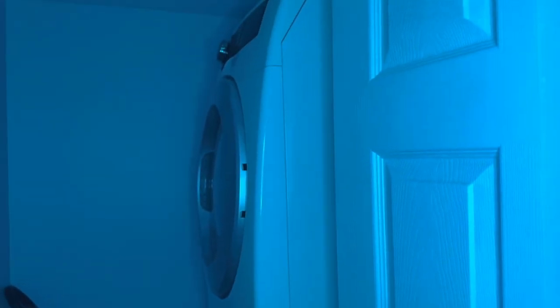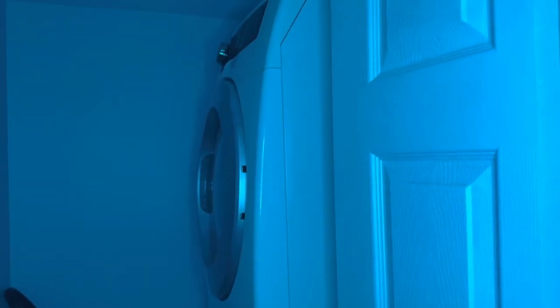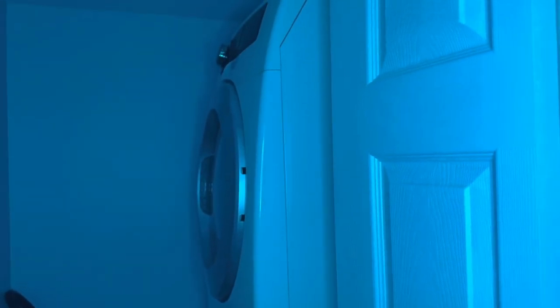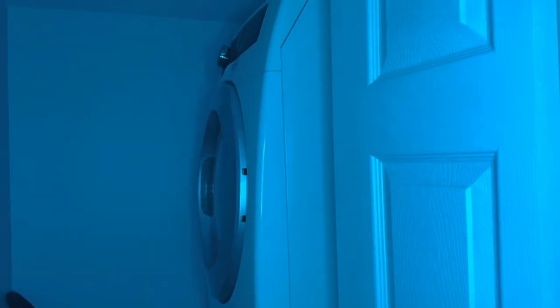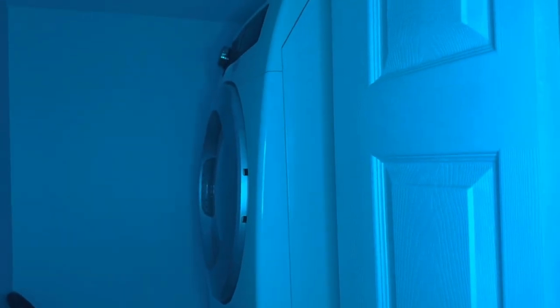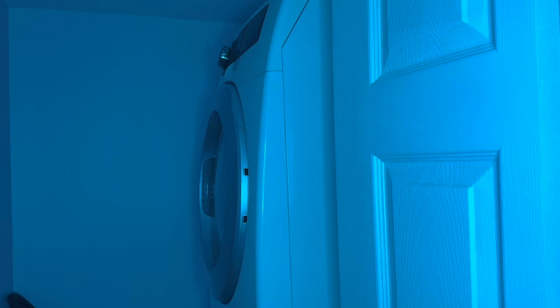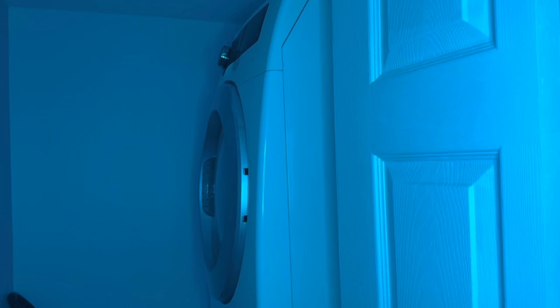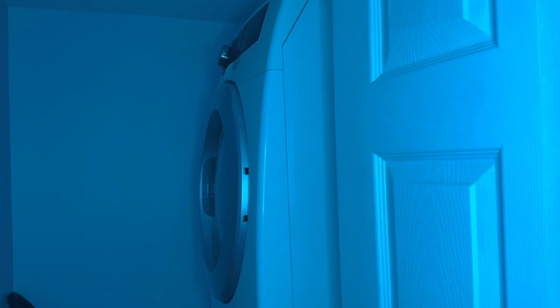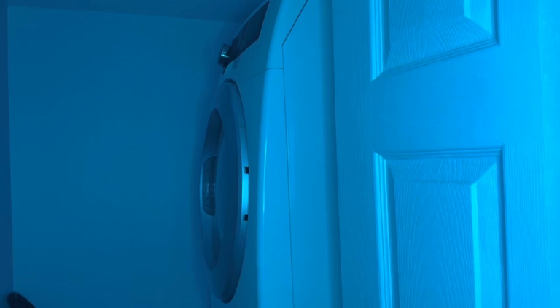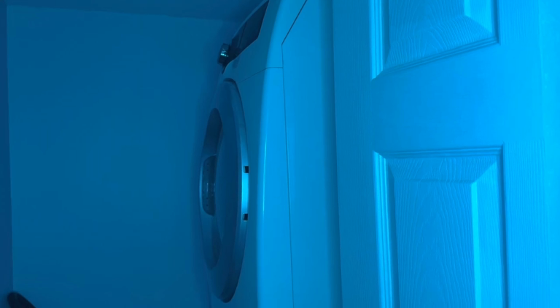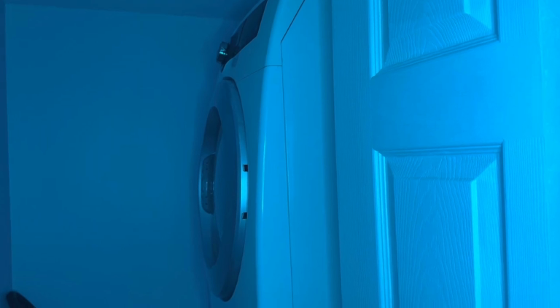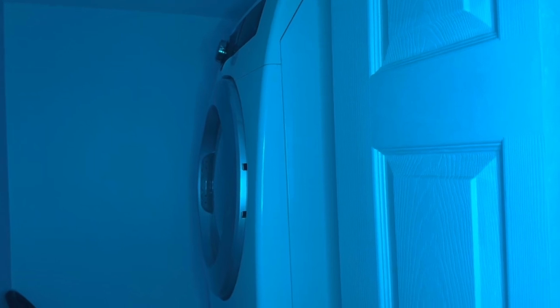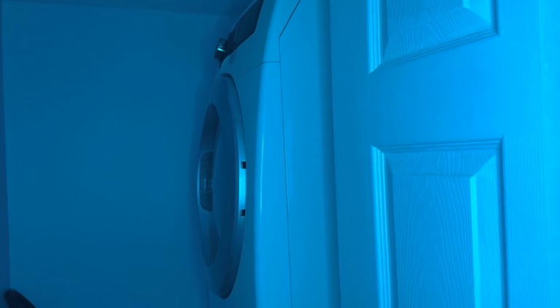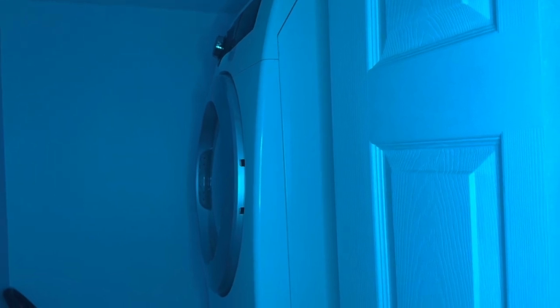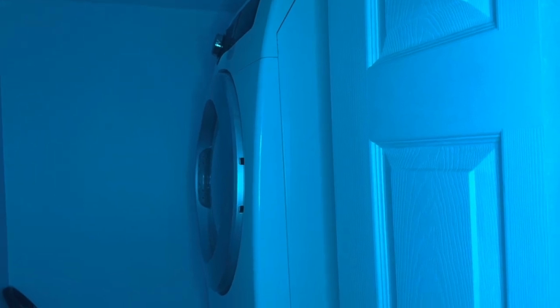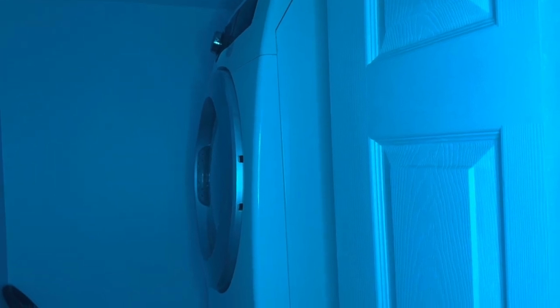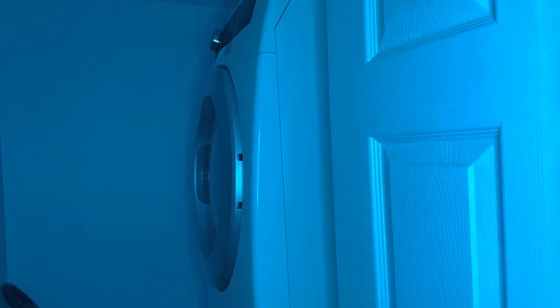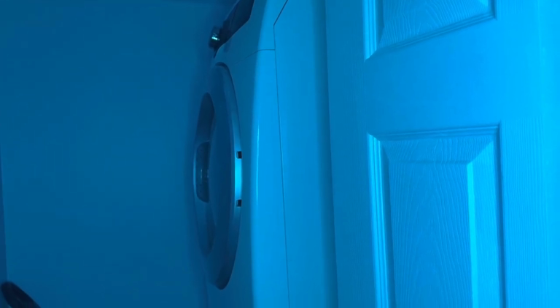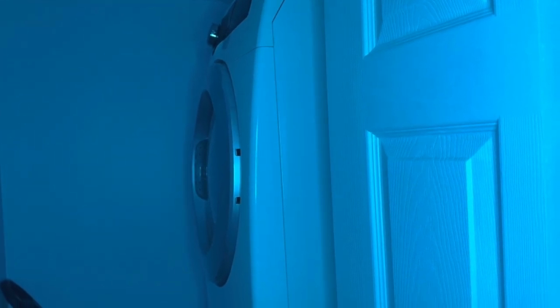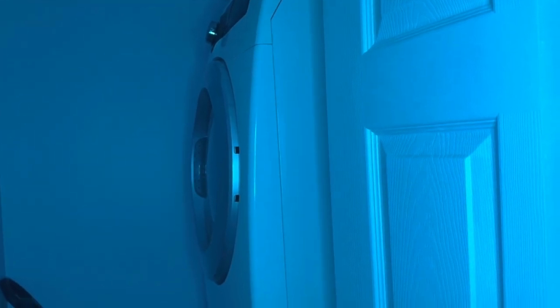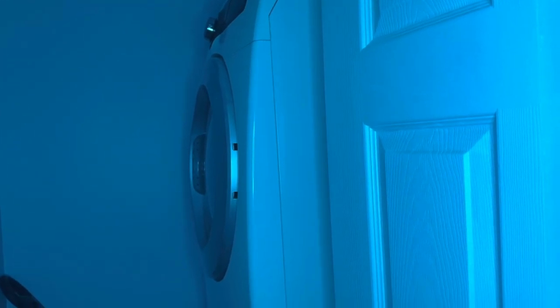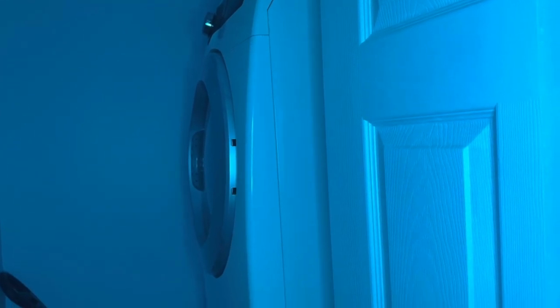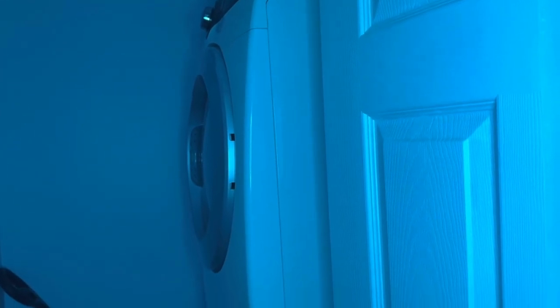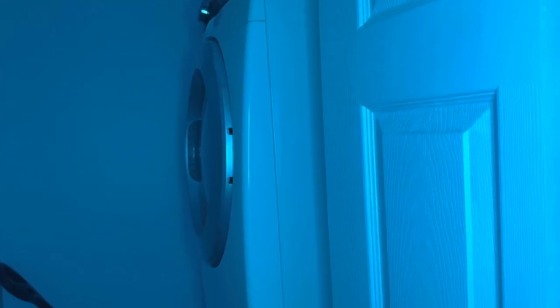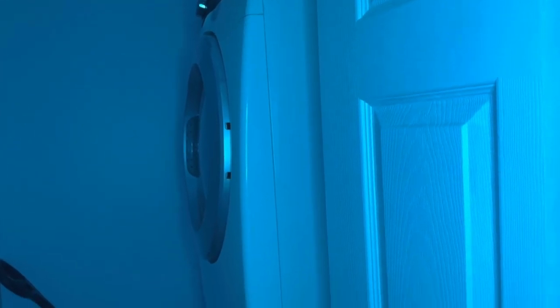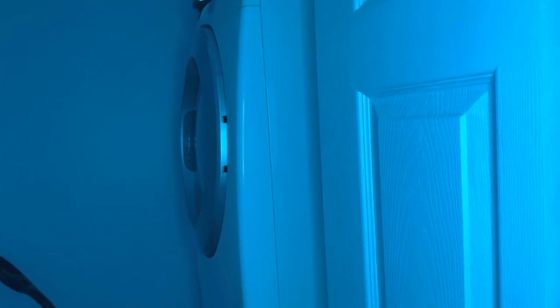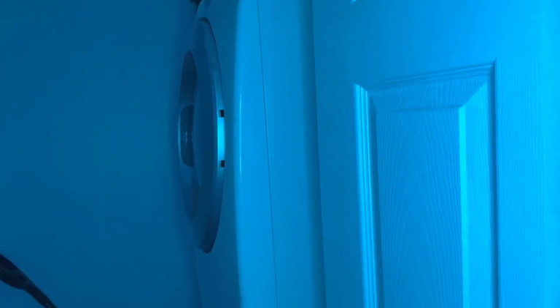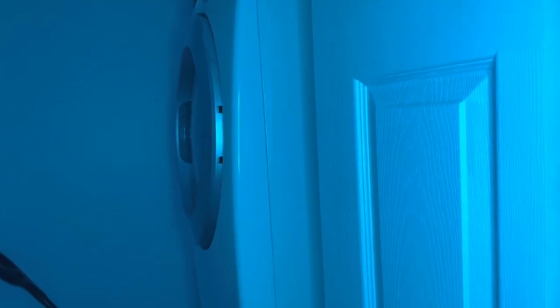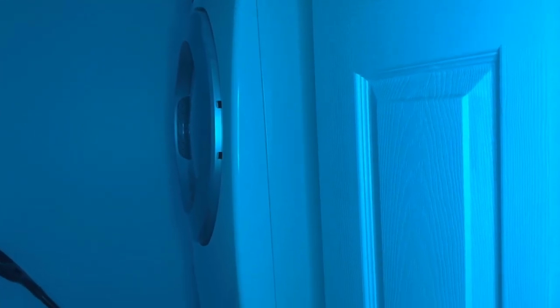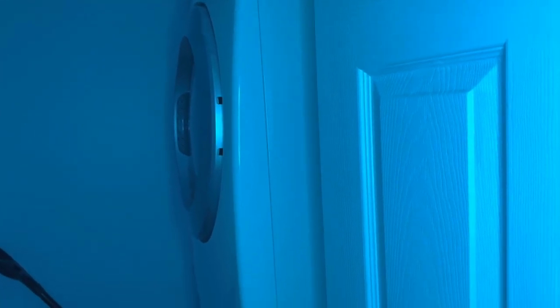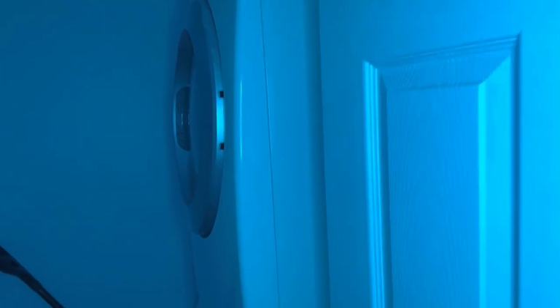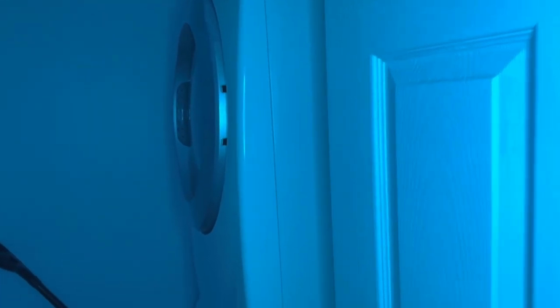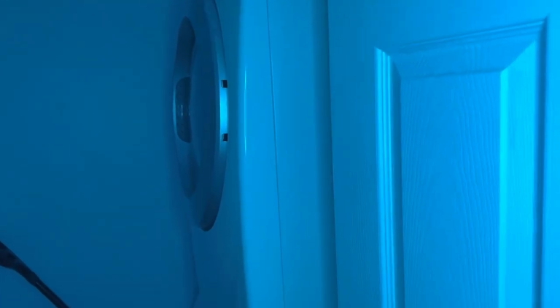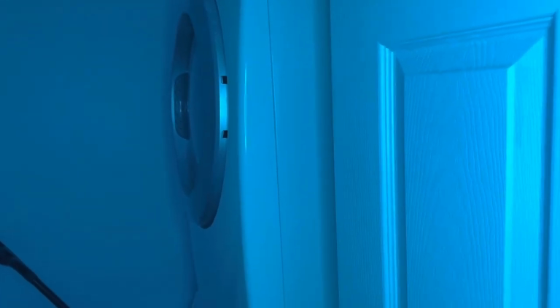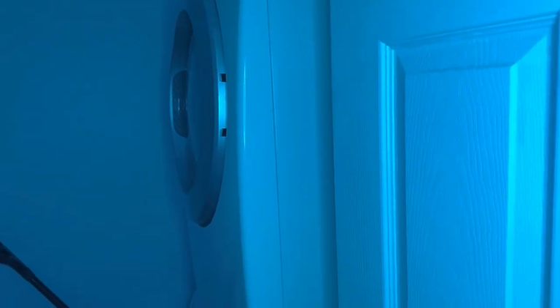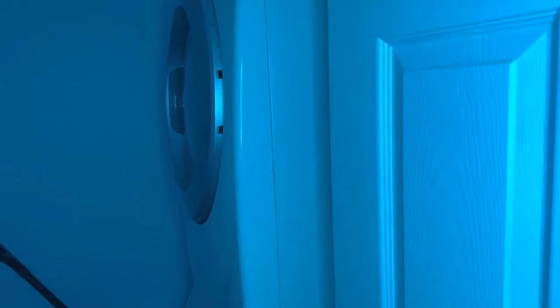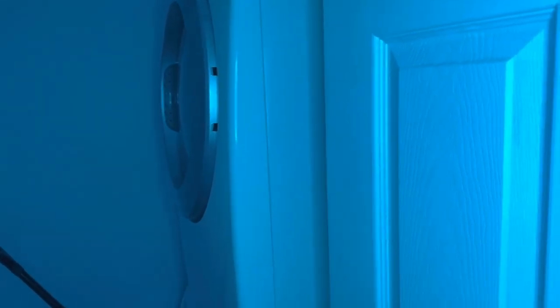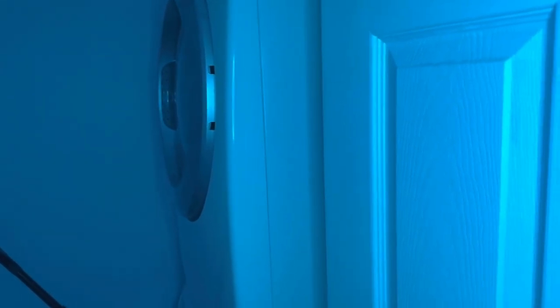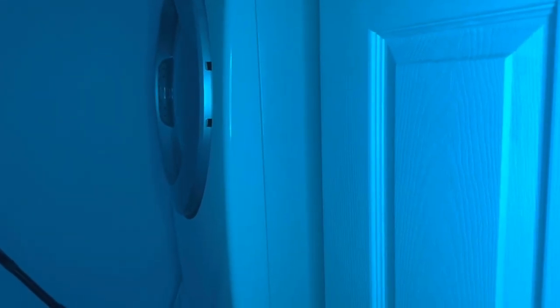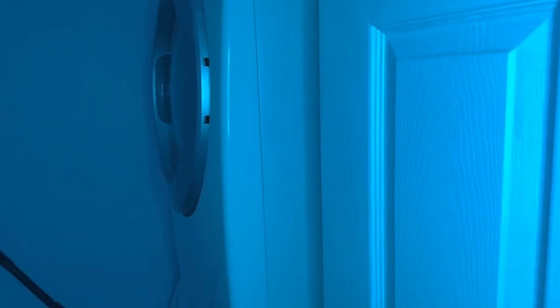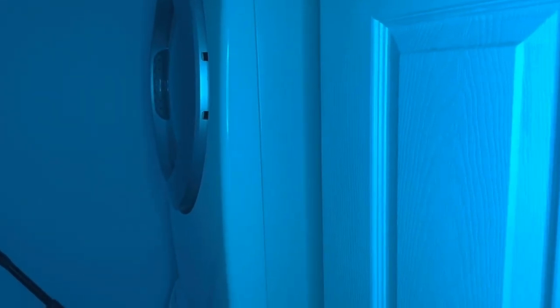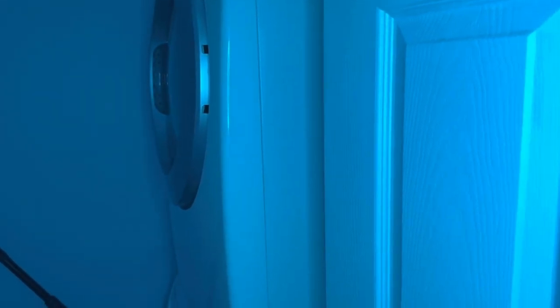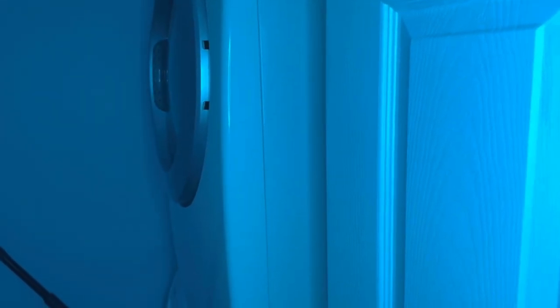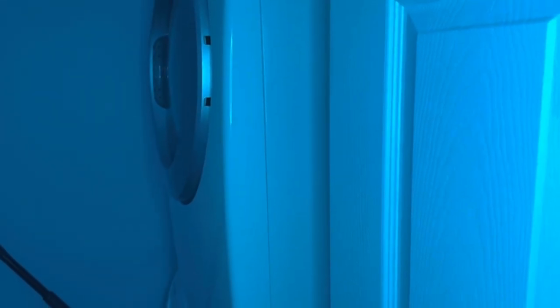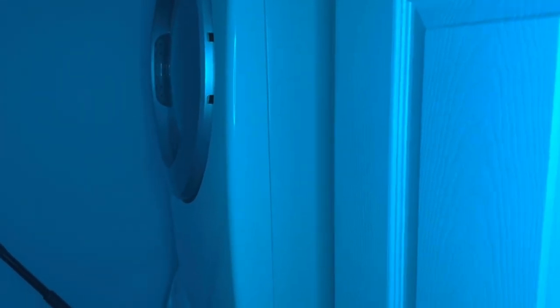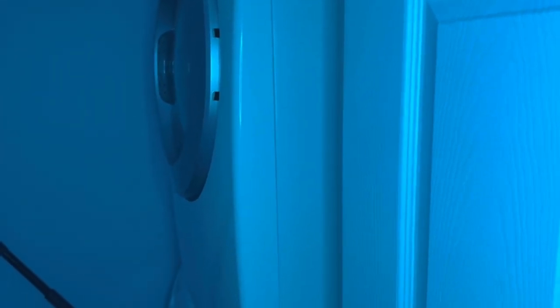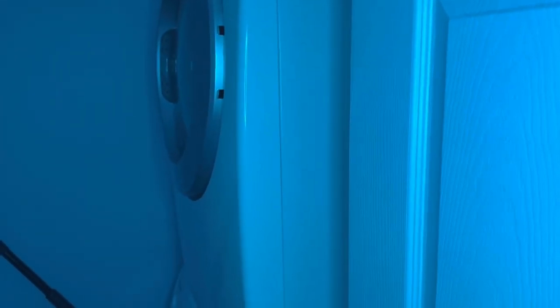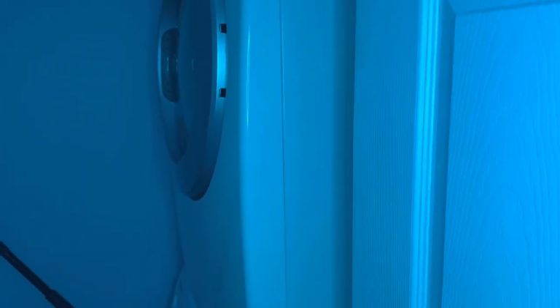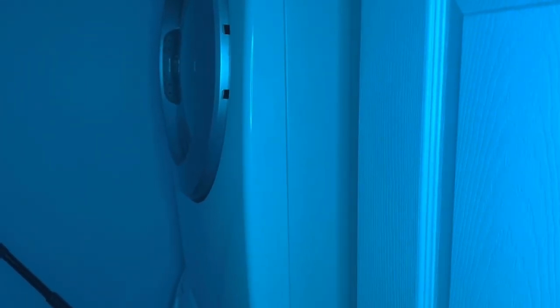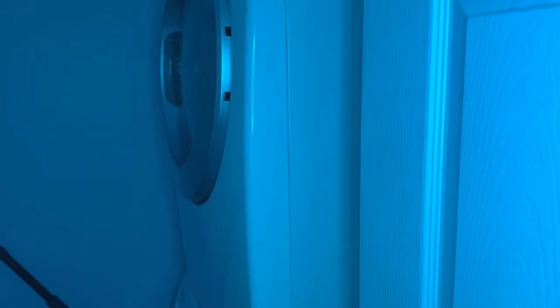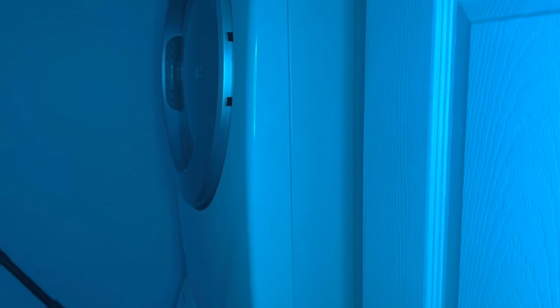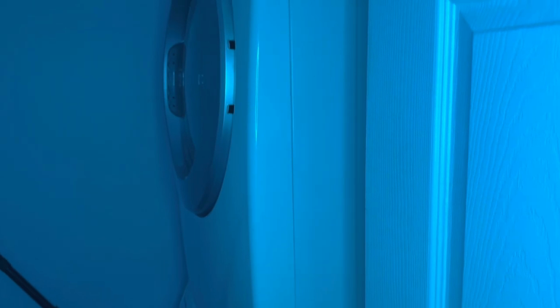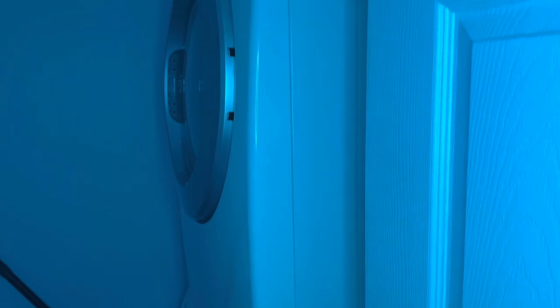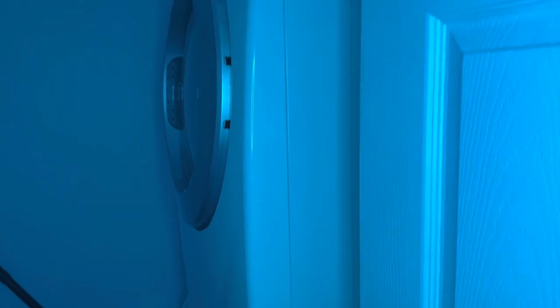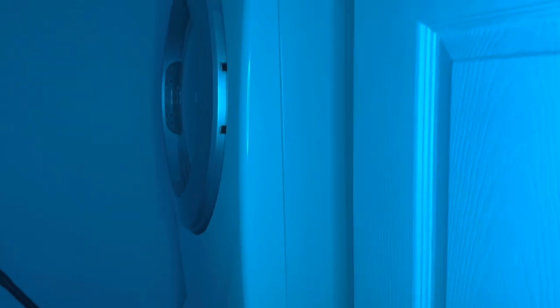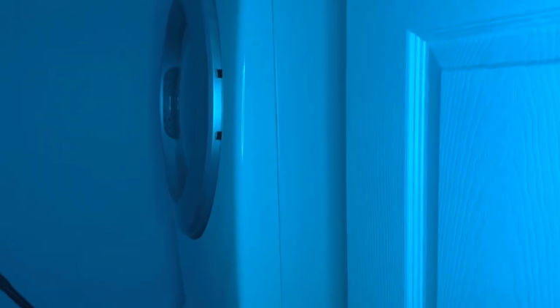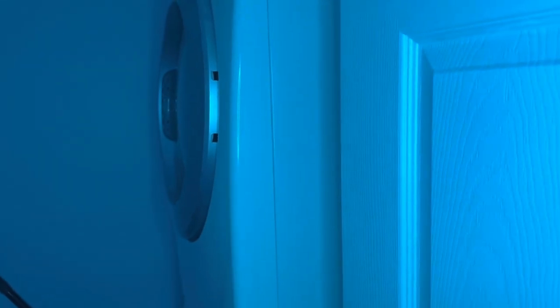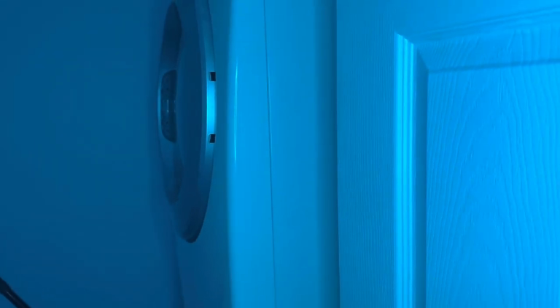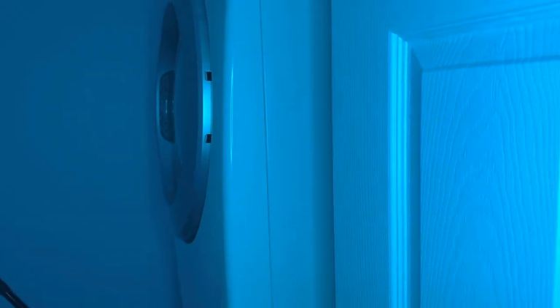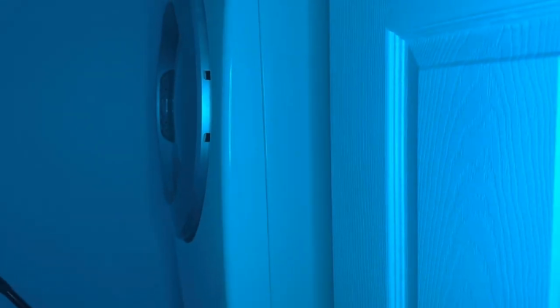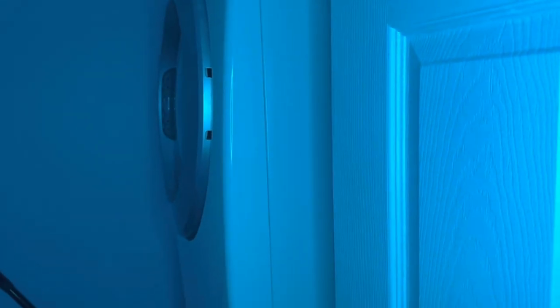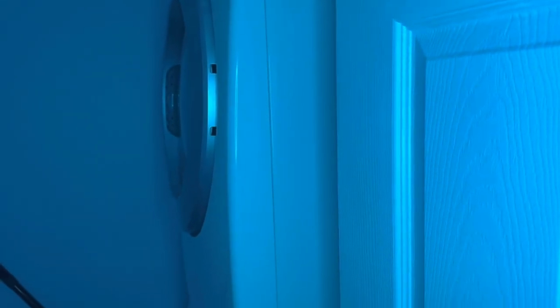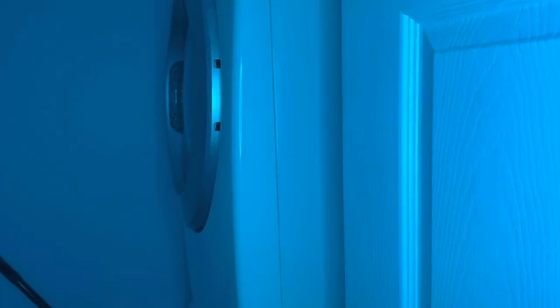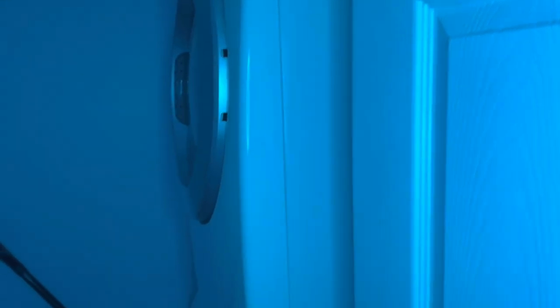This machine should be used in the morning, and on weekends you can use it for two days.